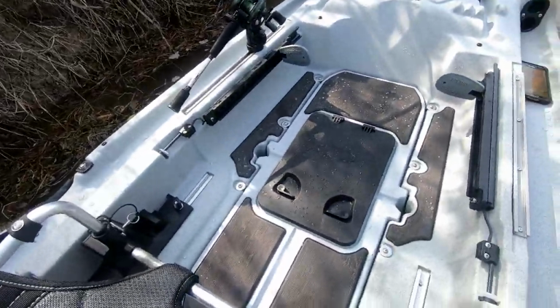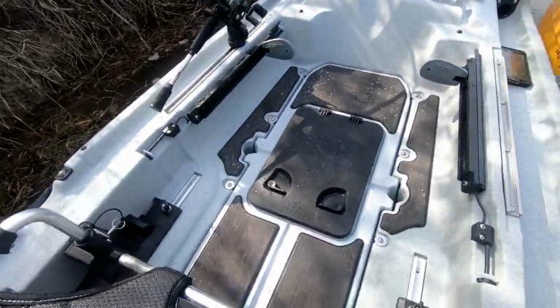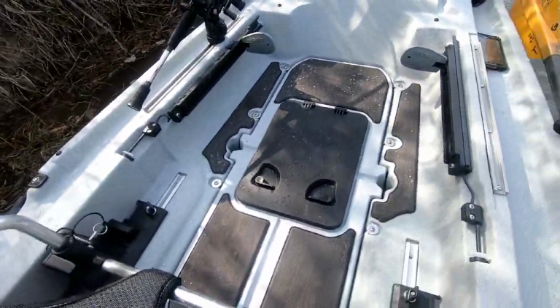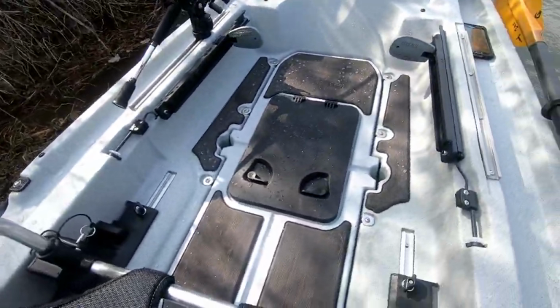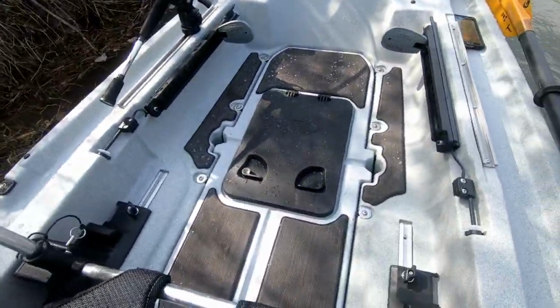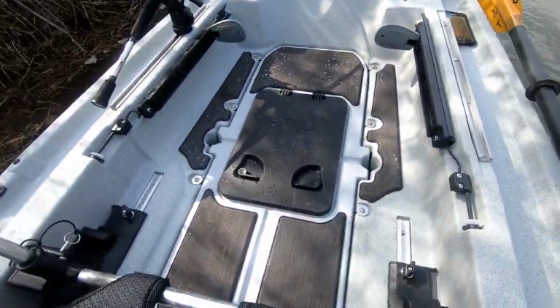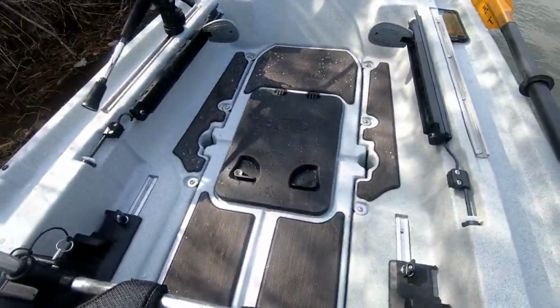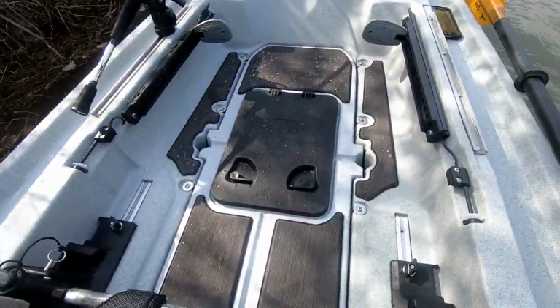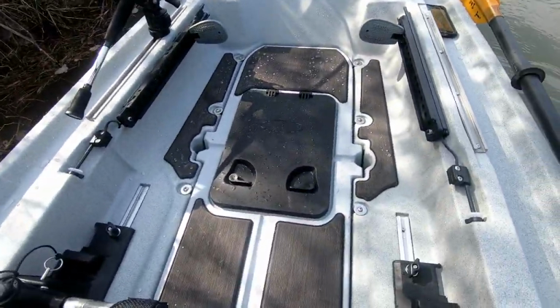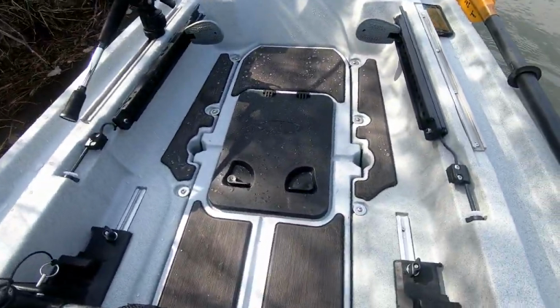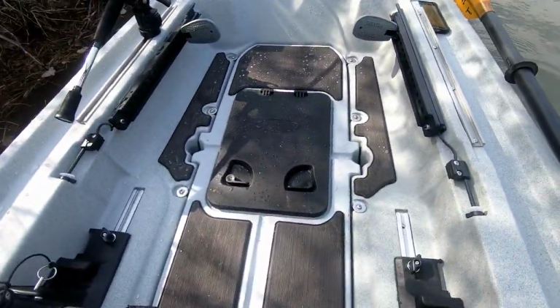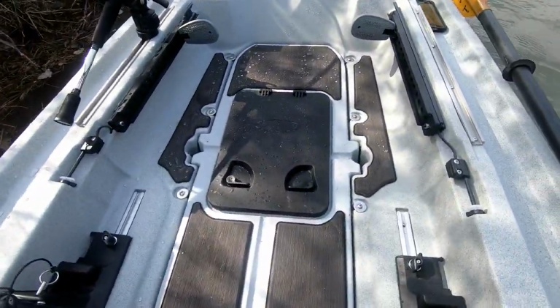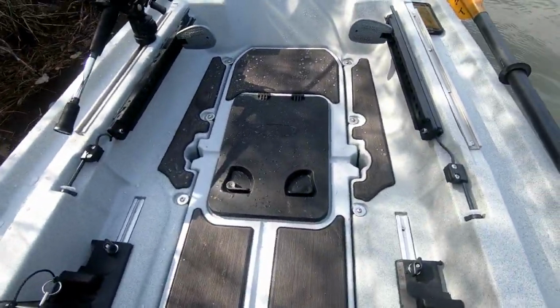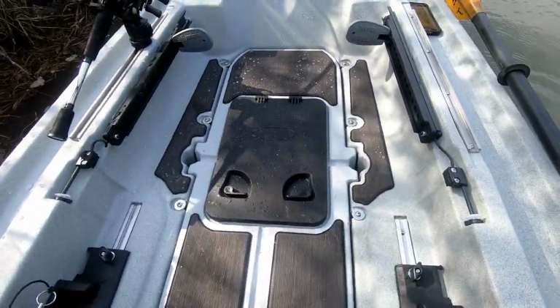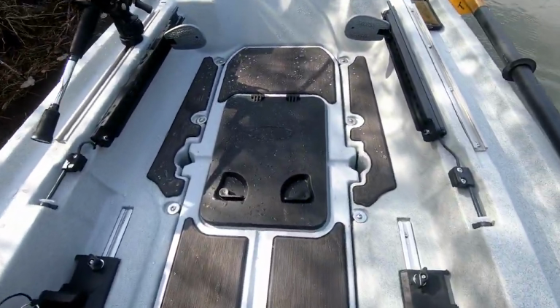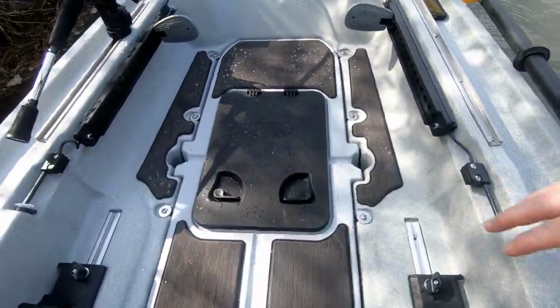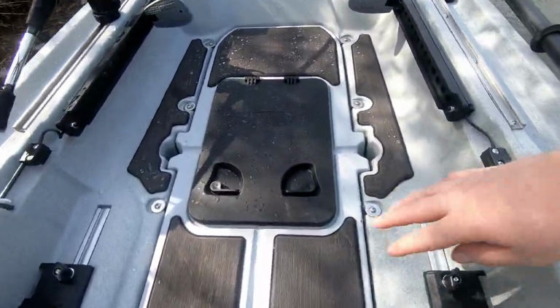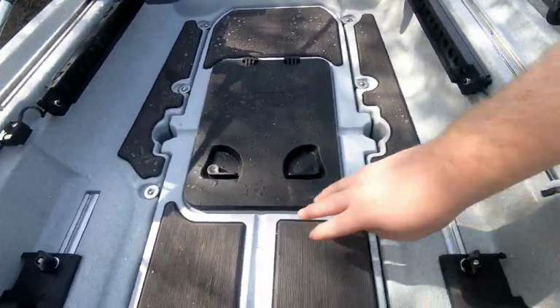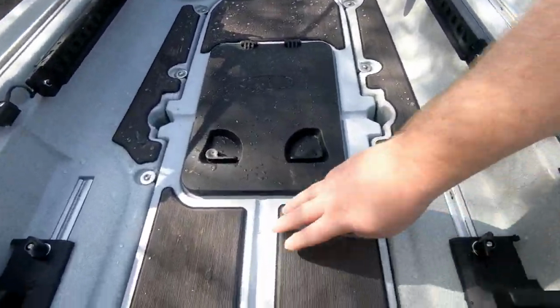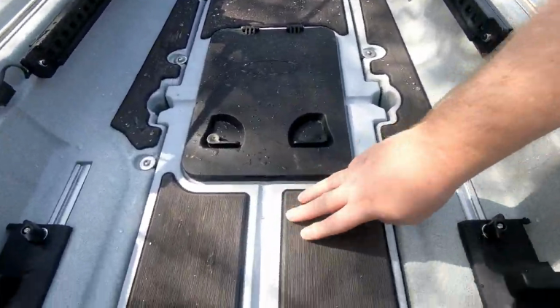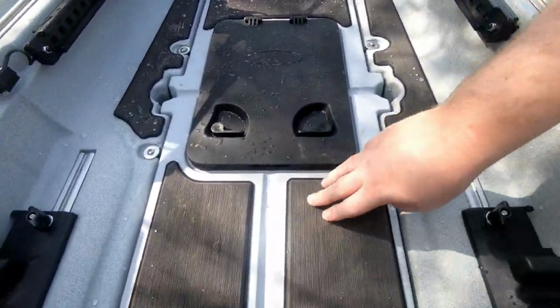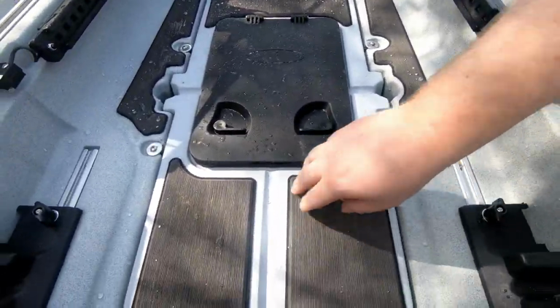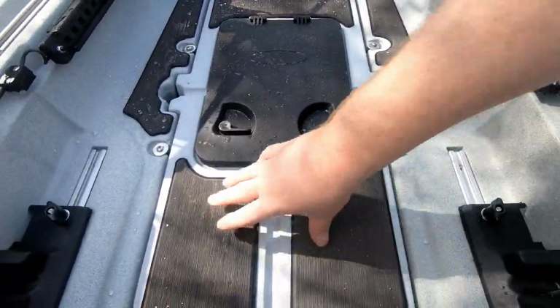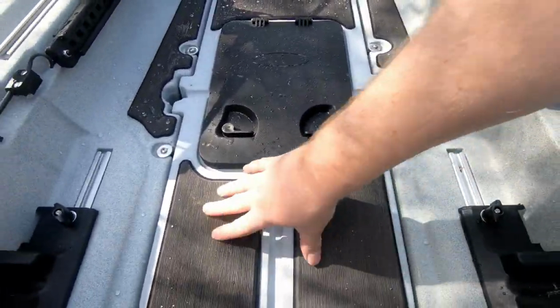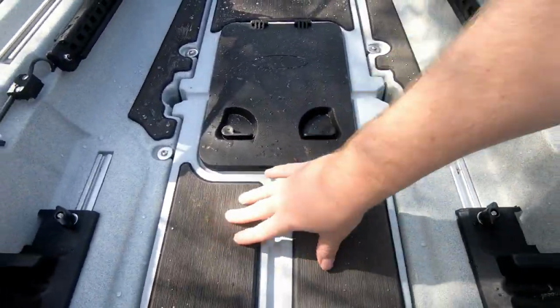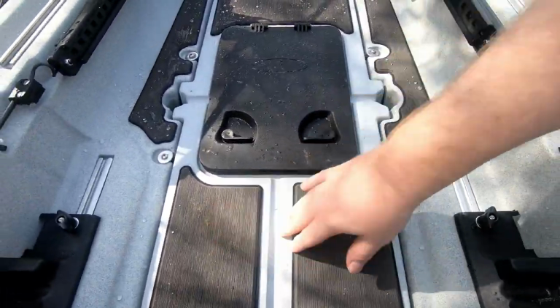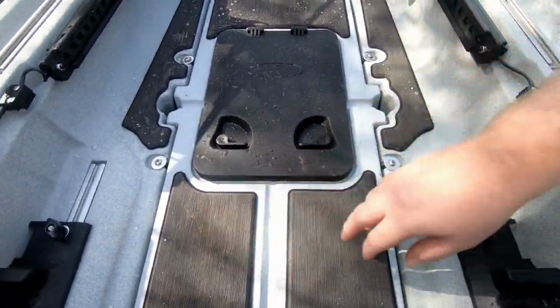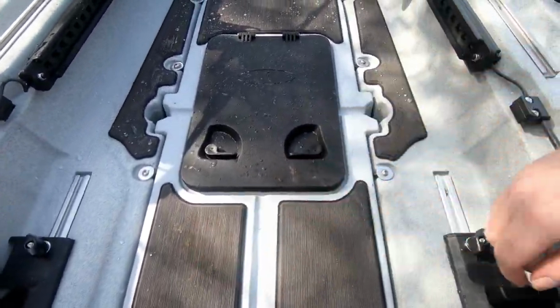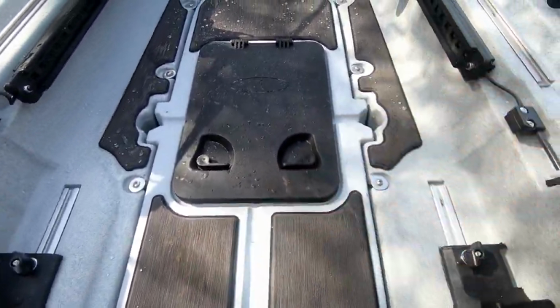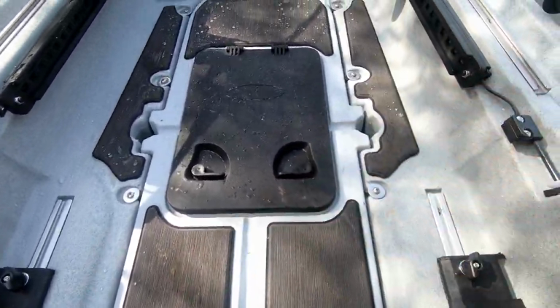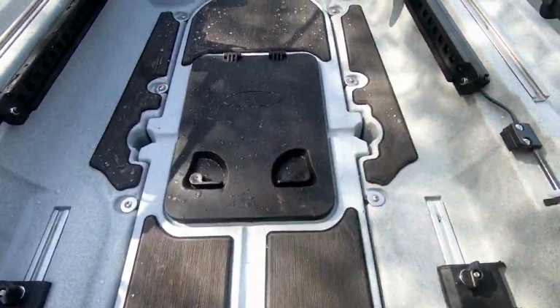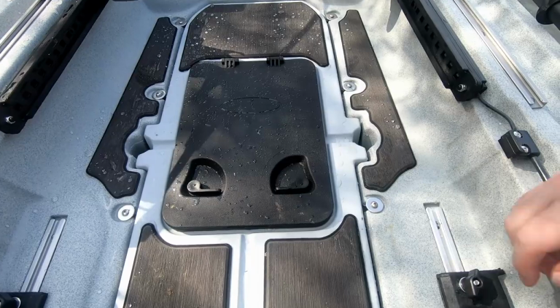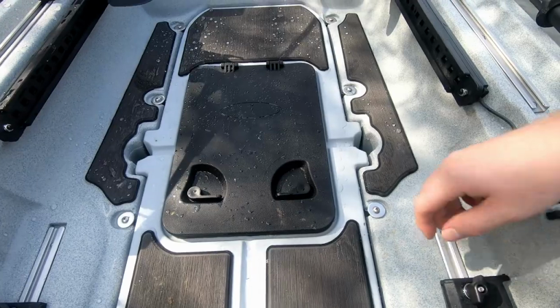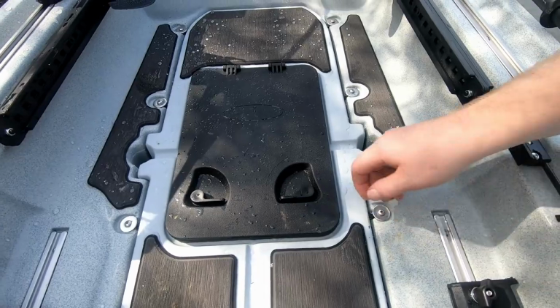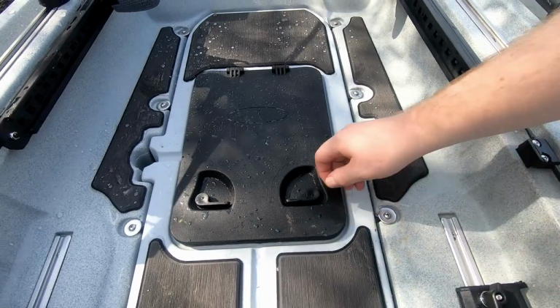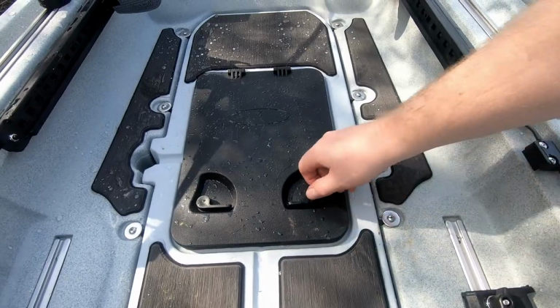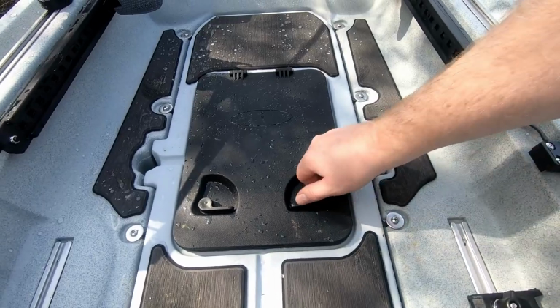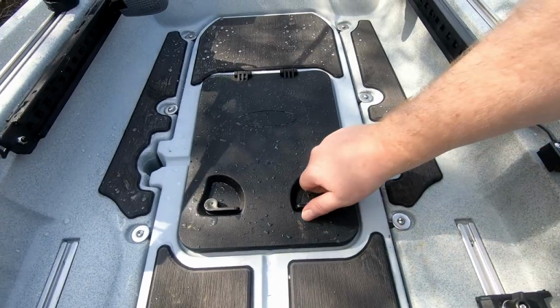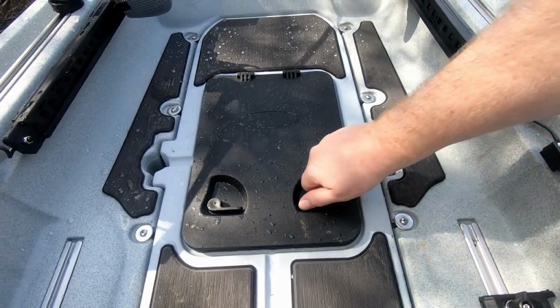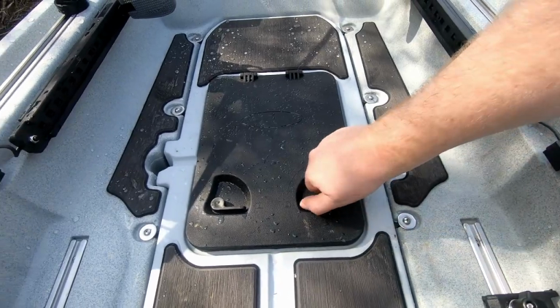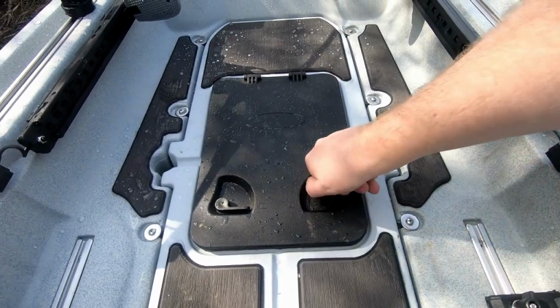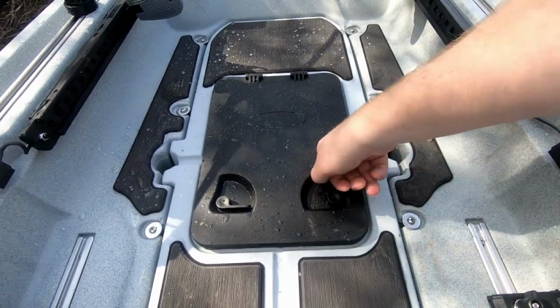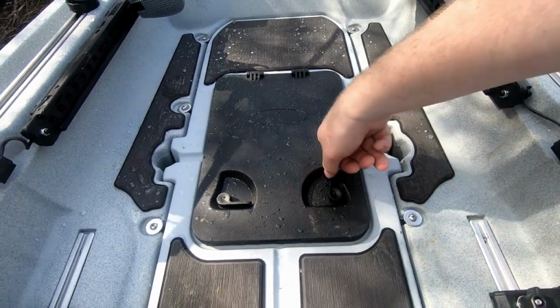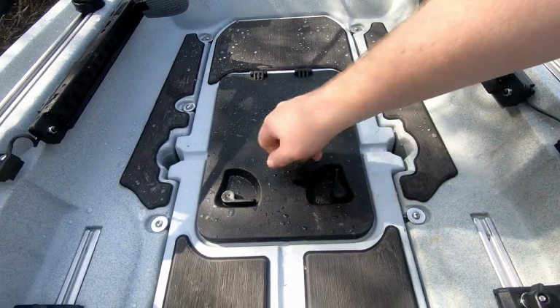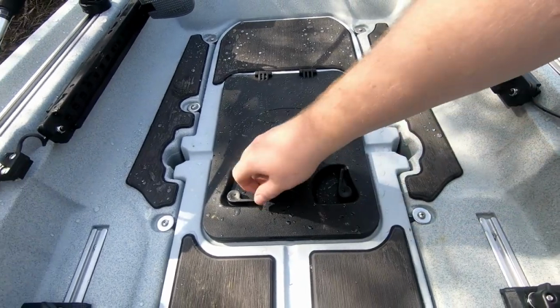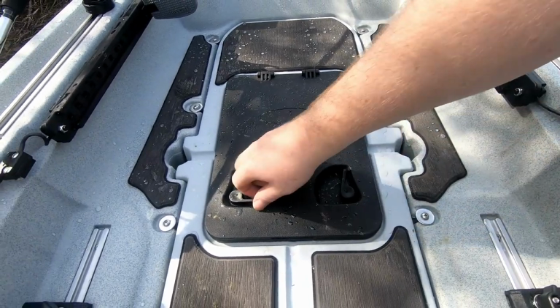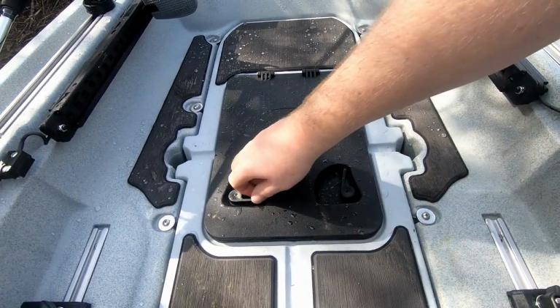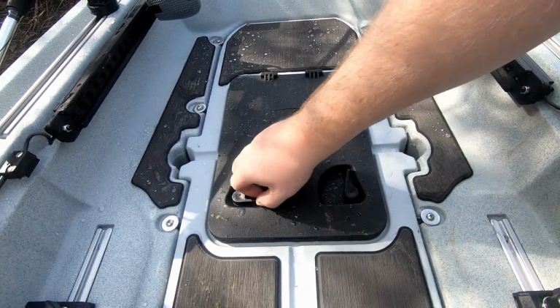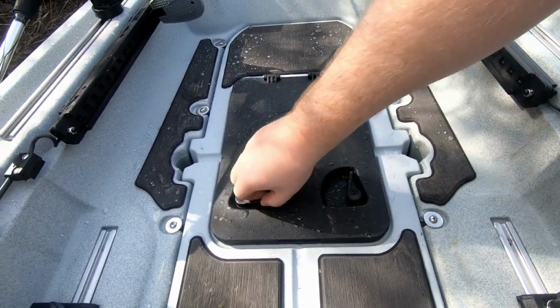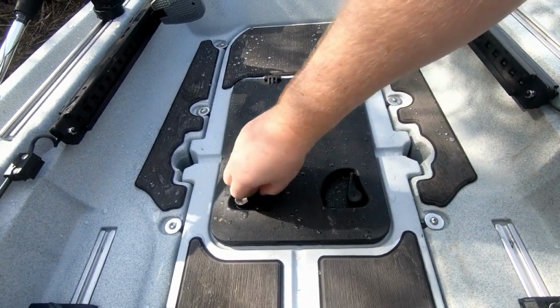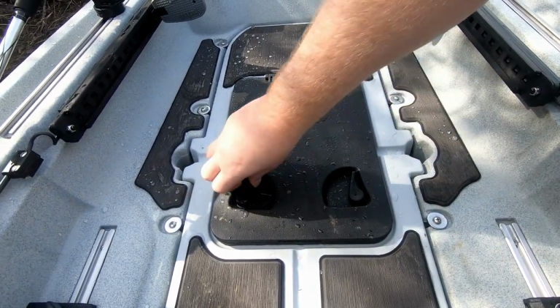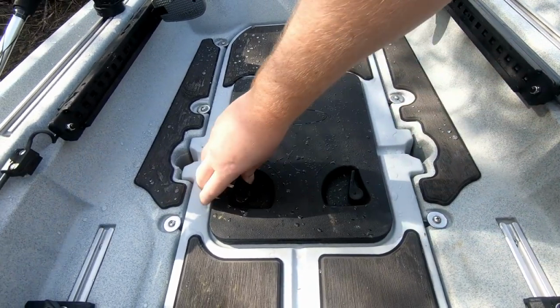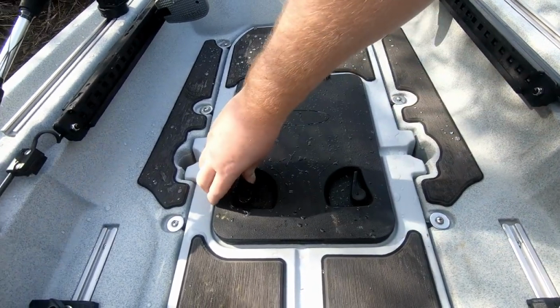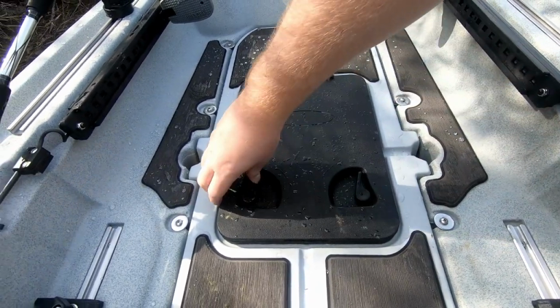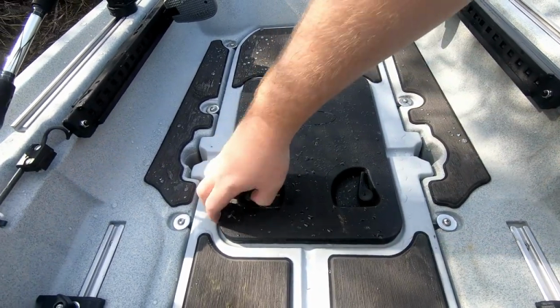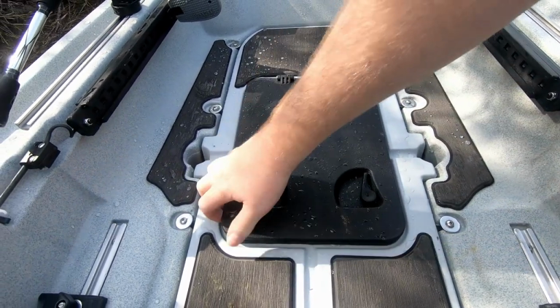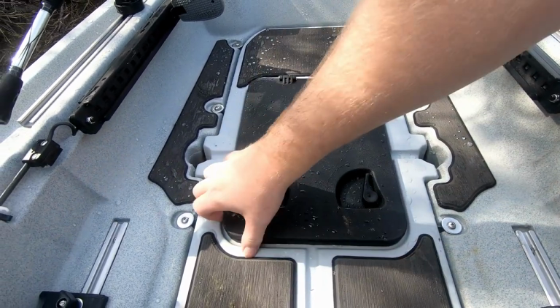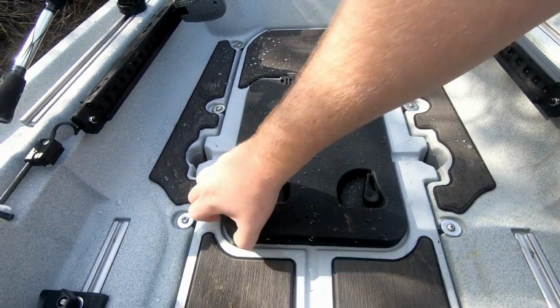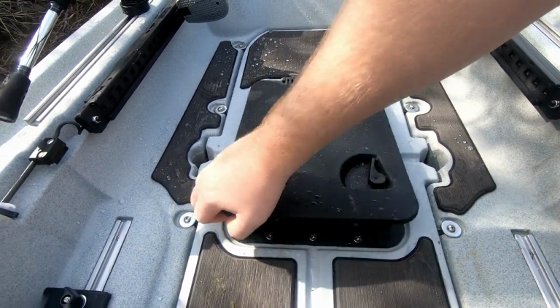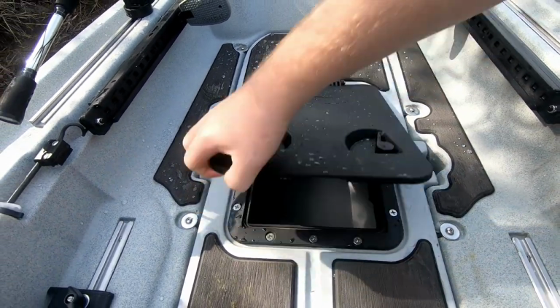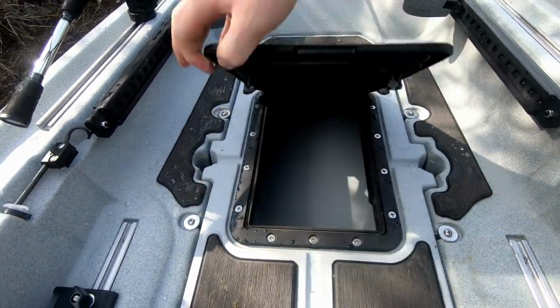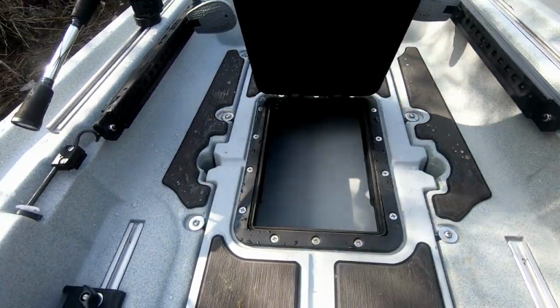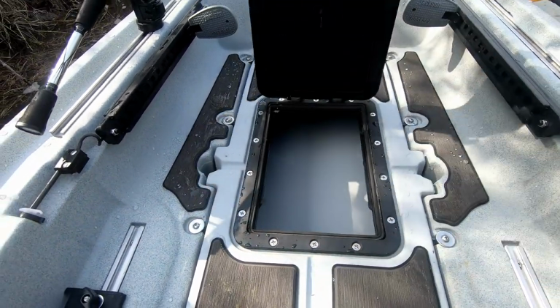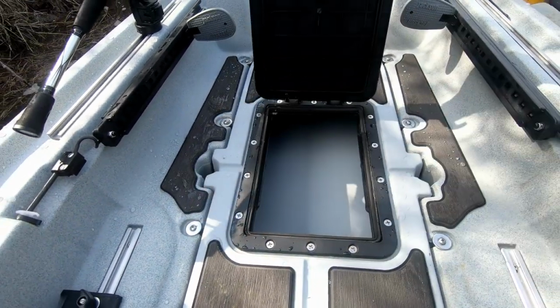Up here we got the silent grip system. Also another storage hatch — quick, easy access.